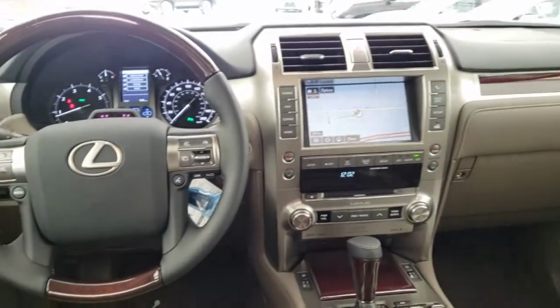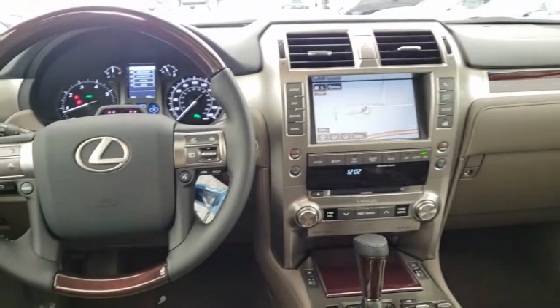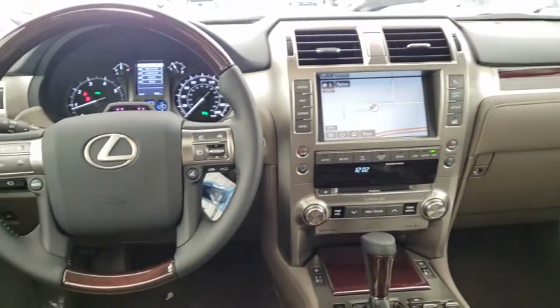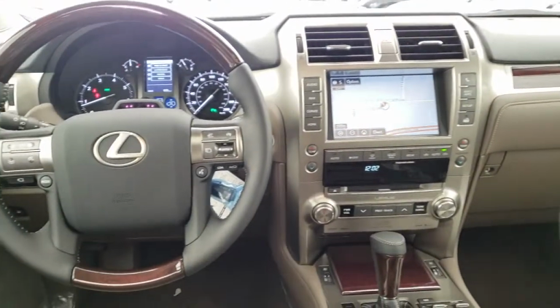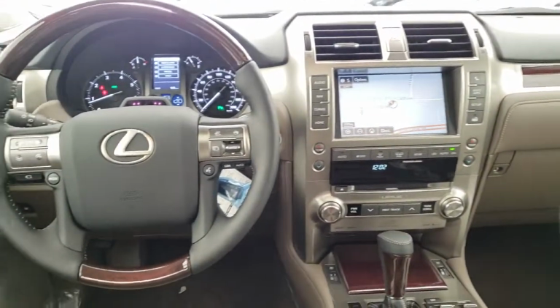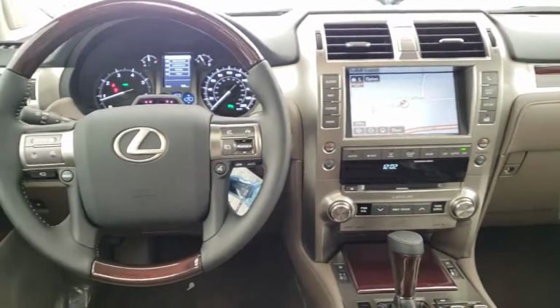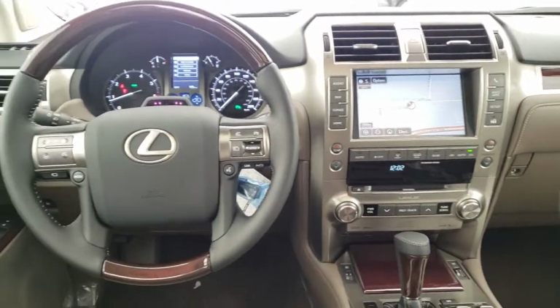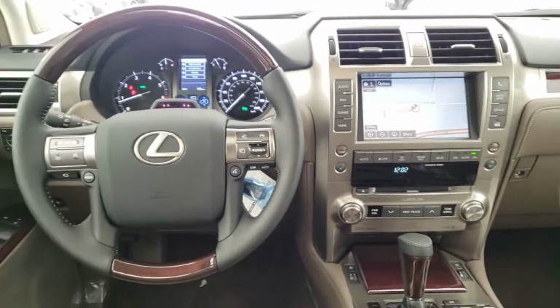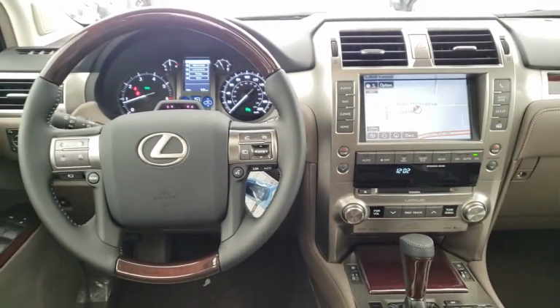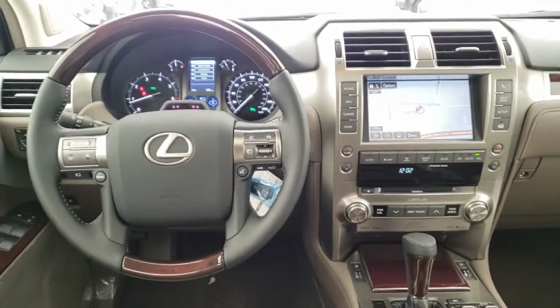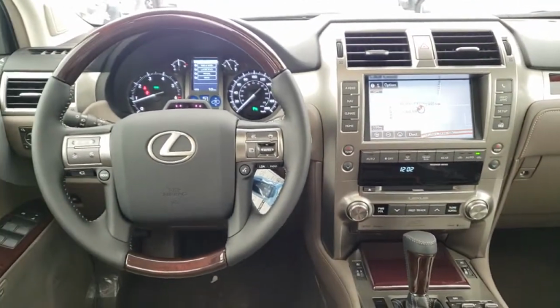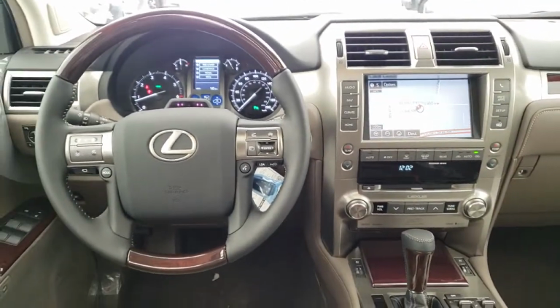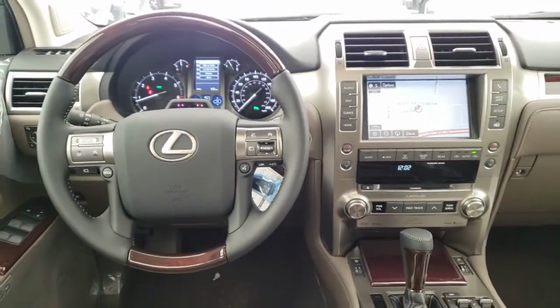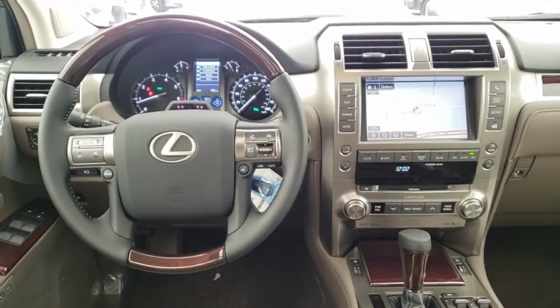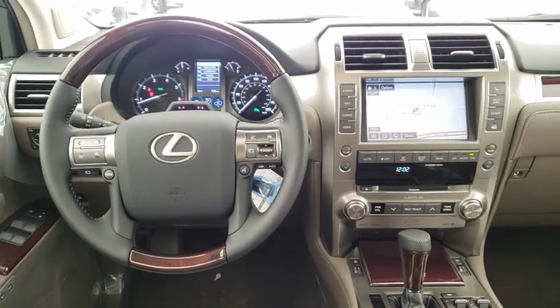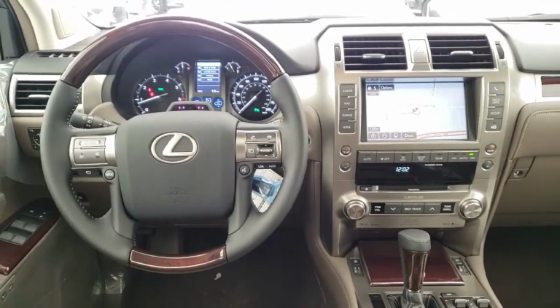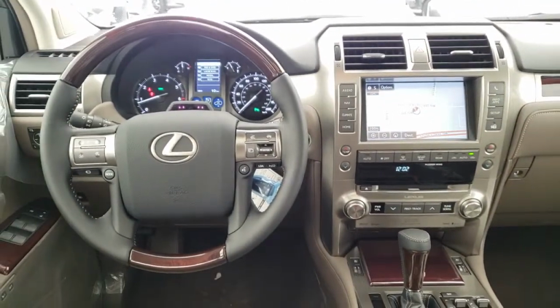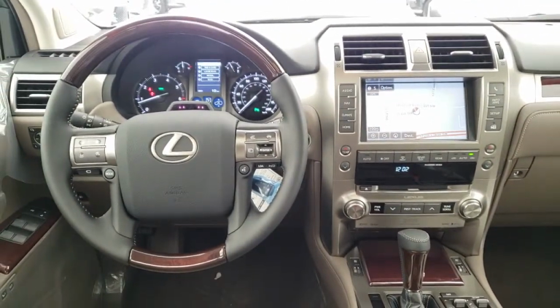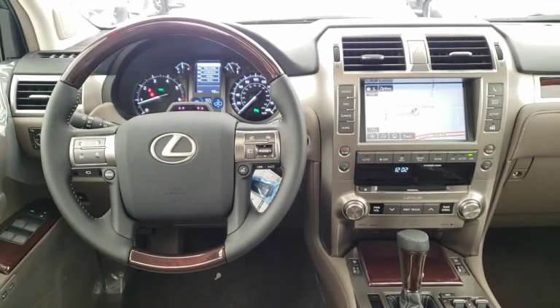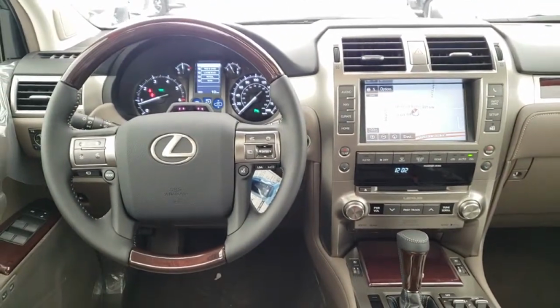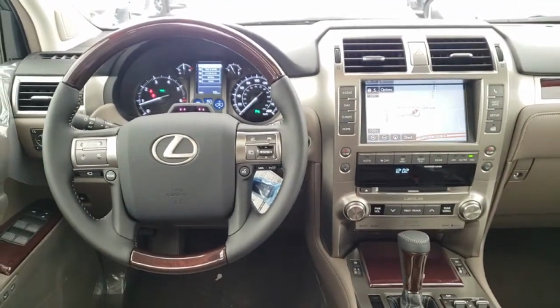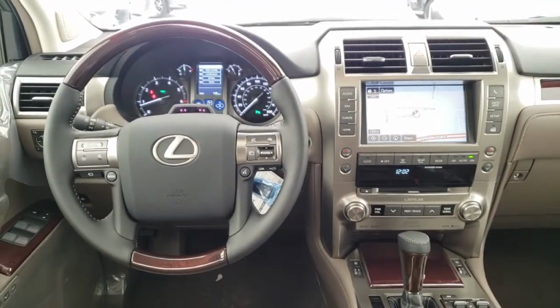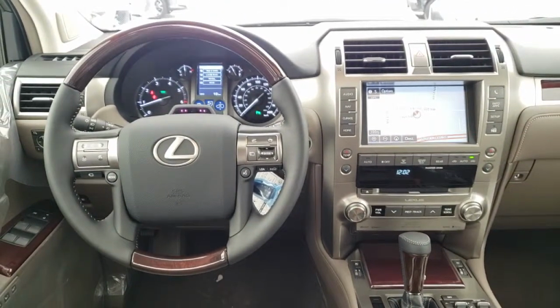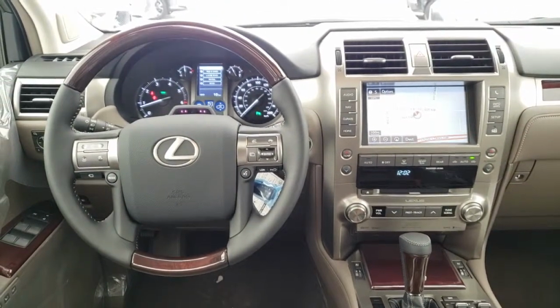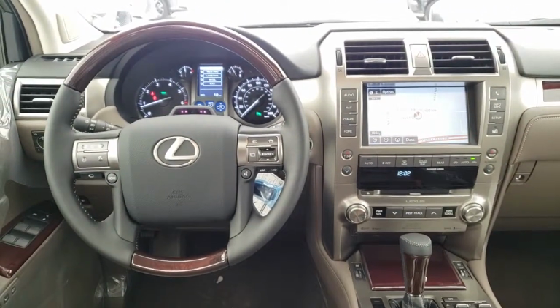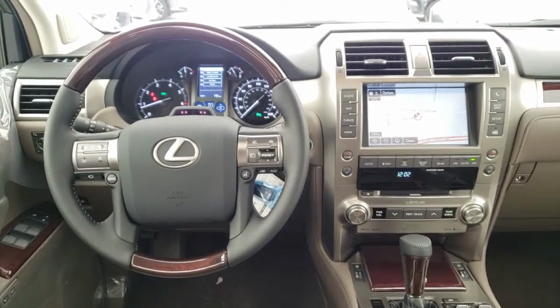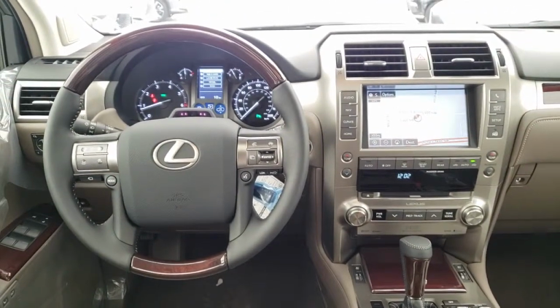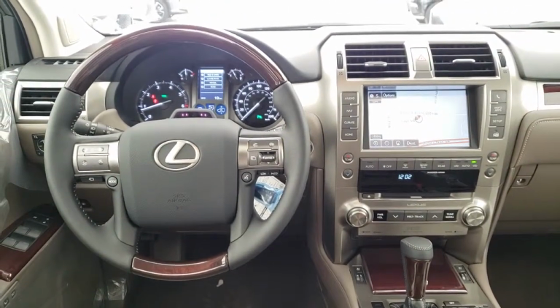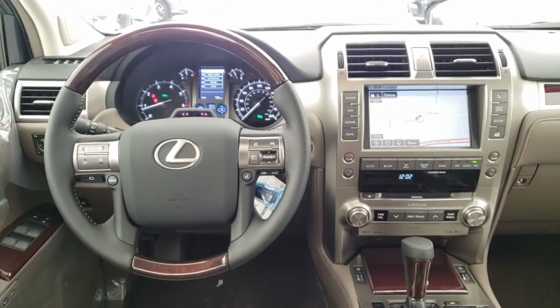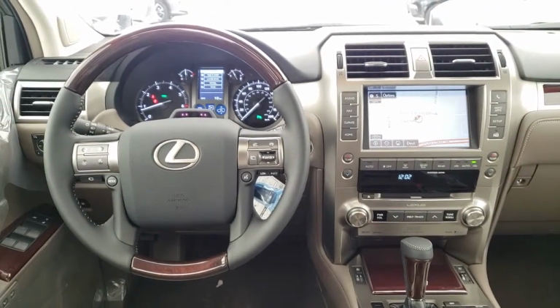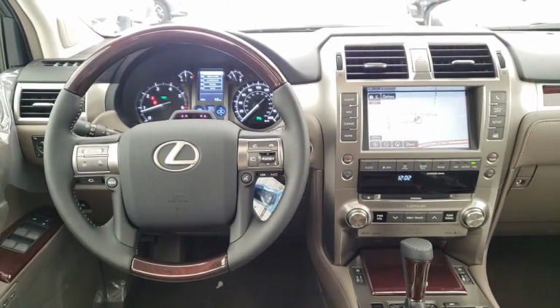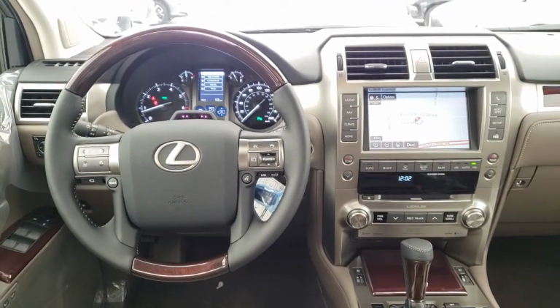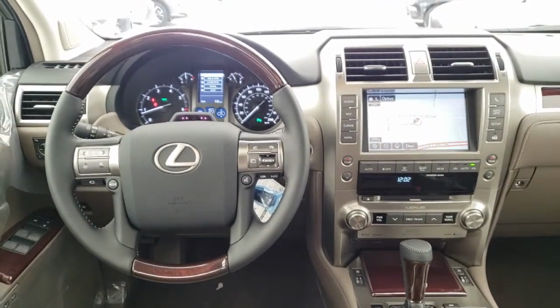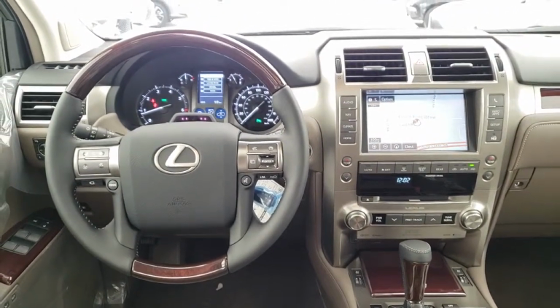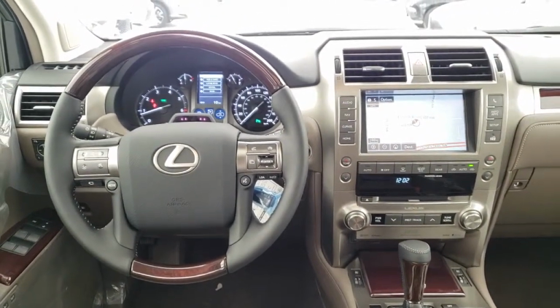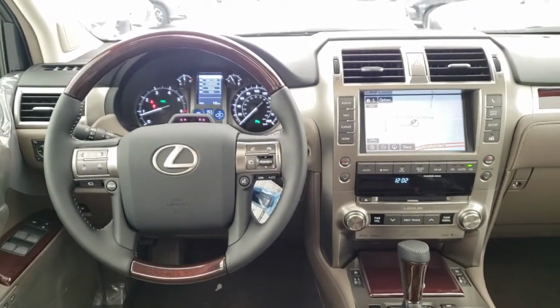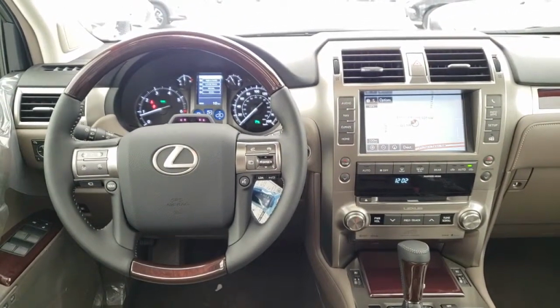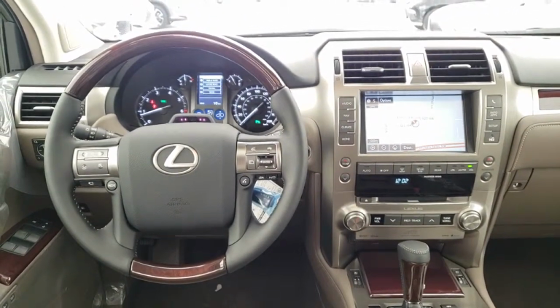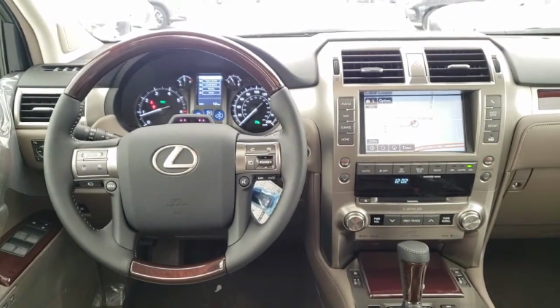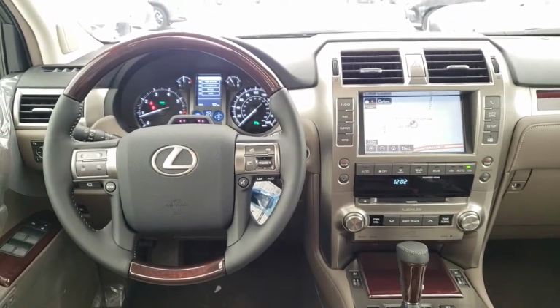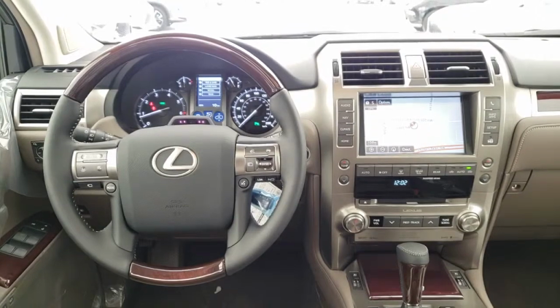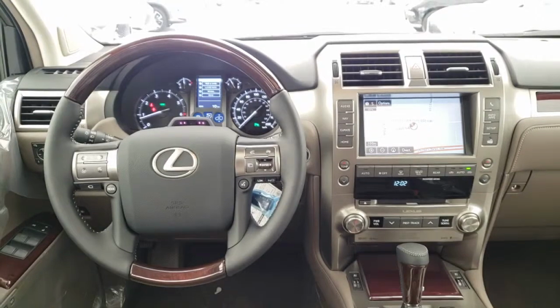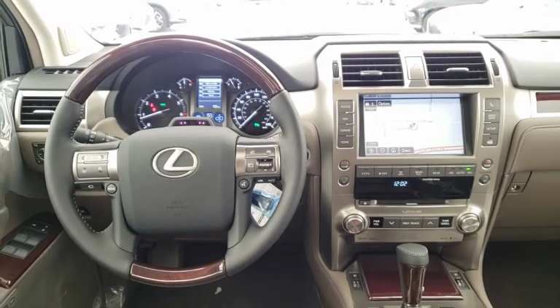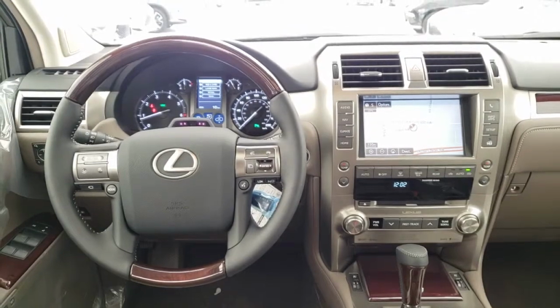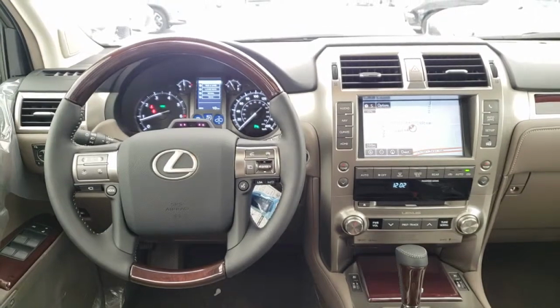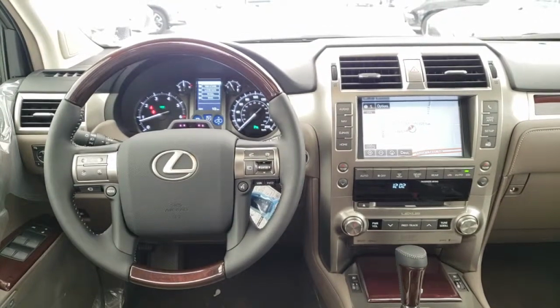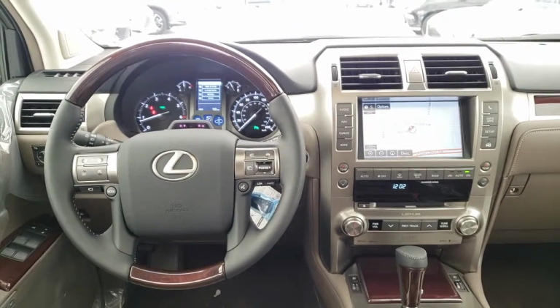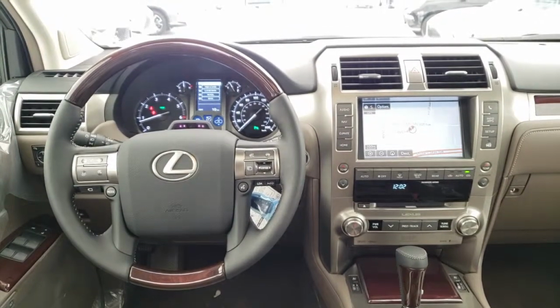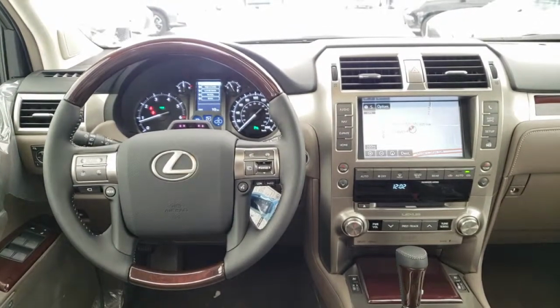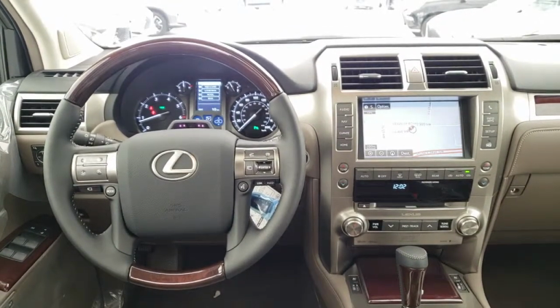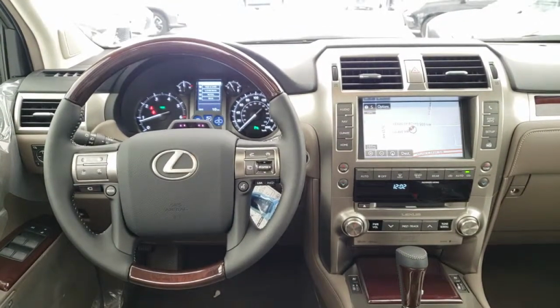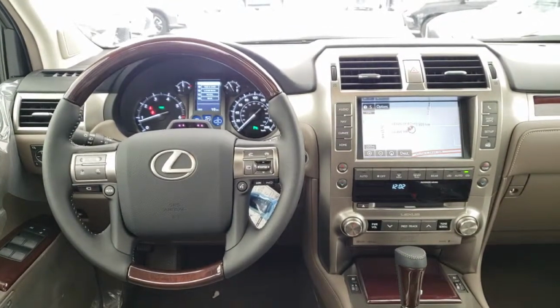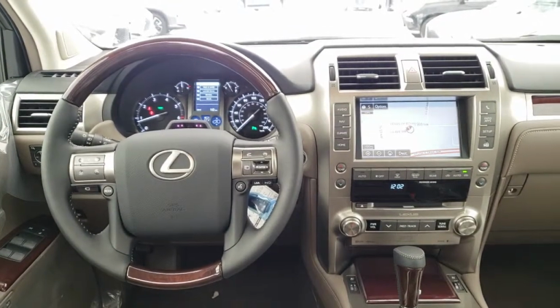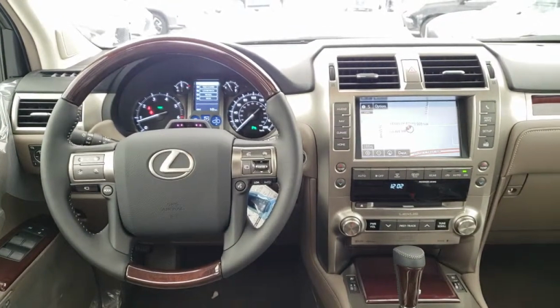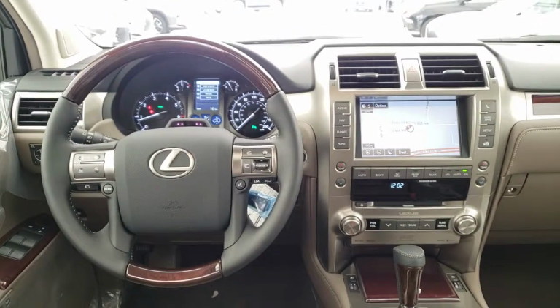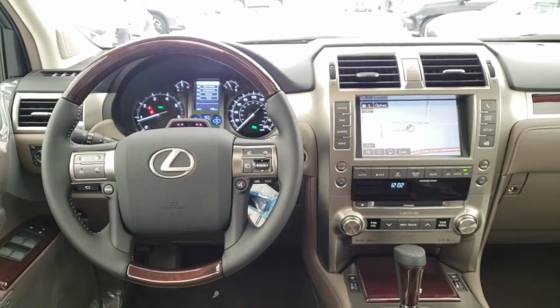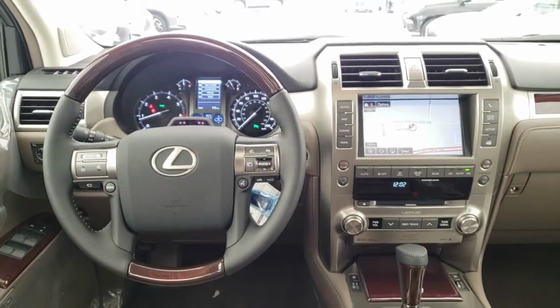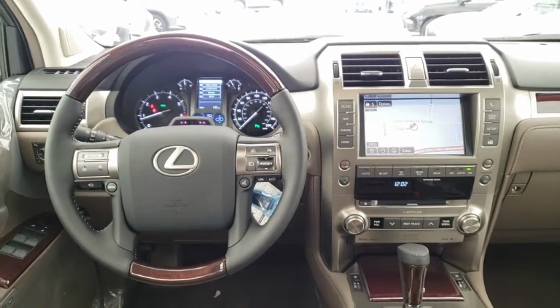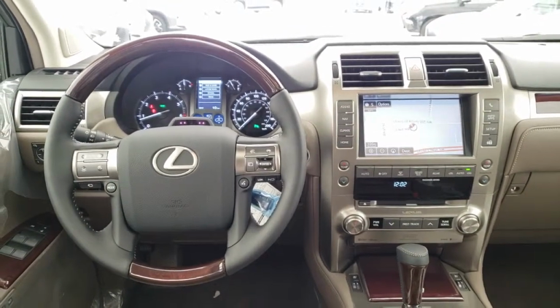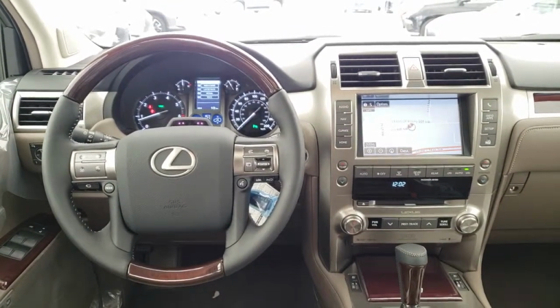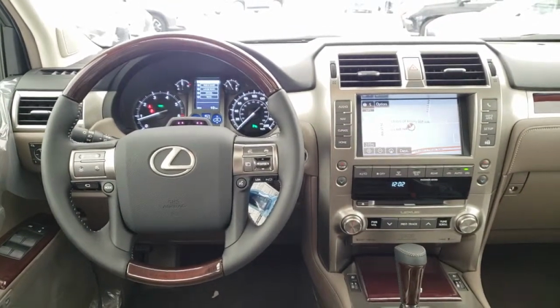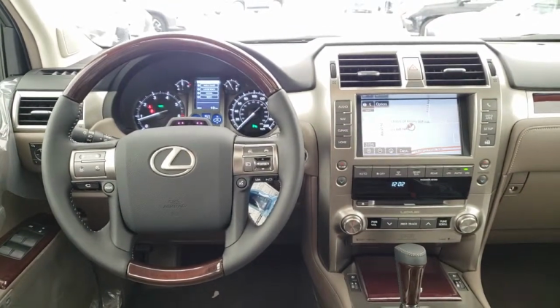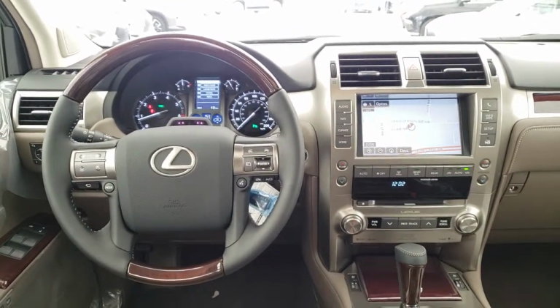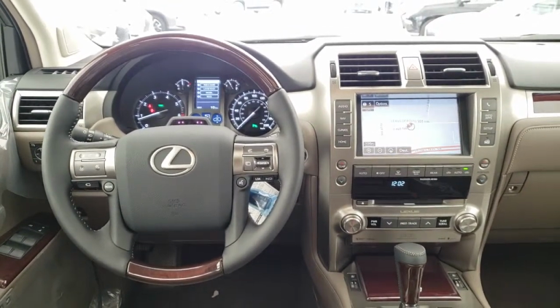And of course, this vehicle comes with the built-in legendary Lexus quality, reliability, and lowest luxury costs of ownership.